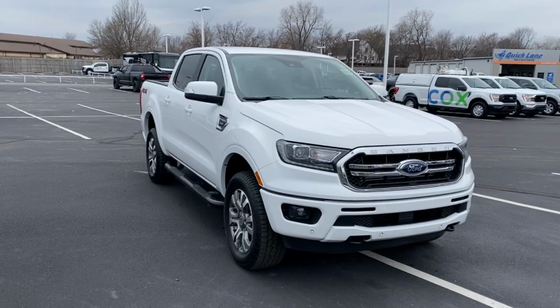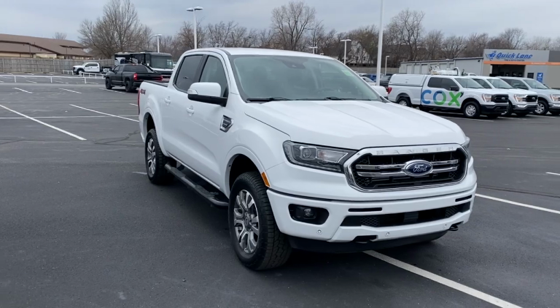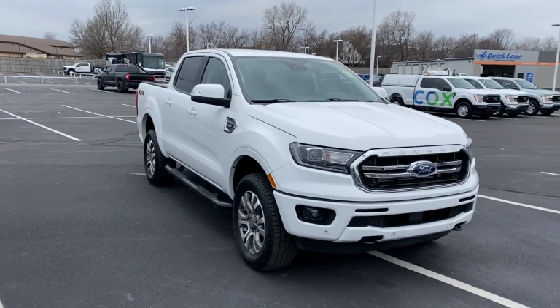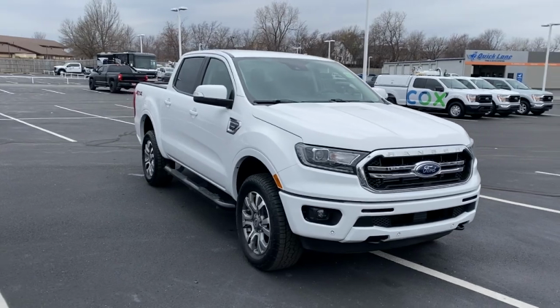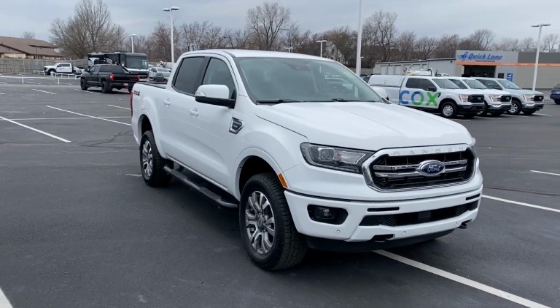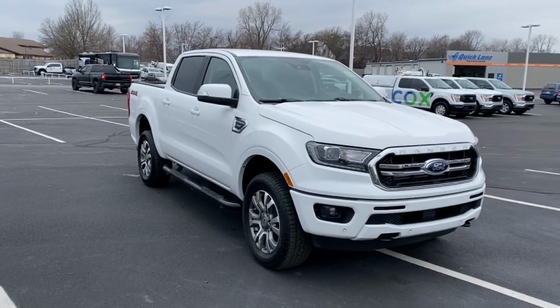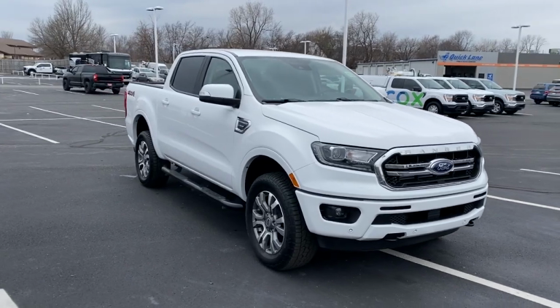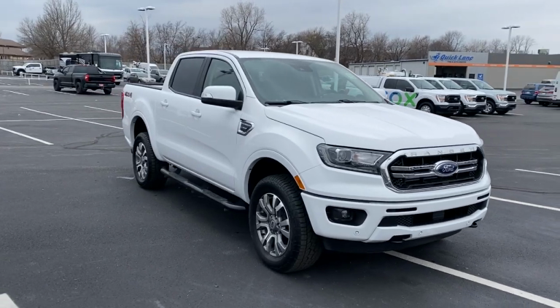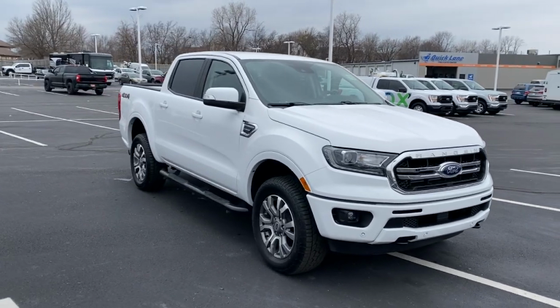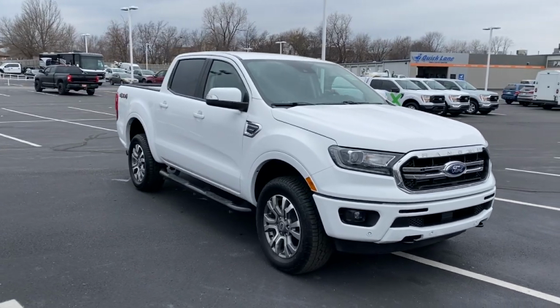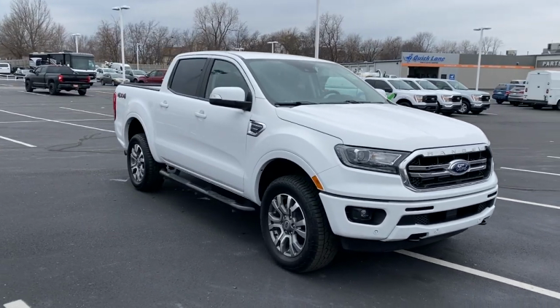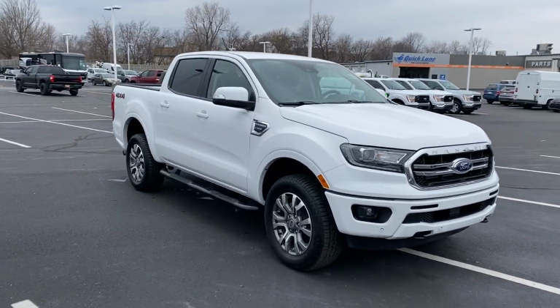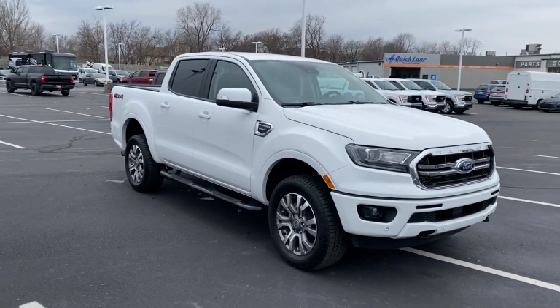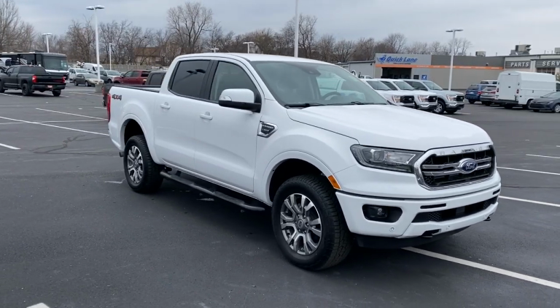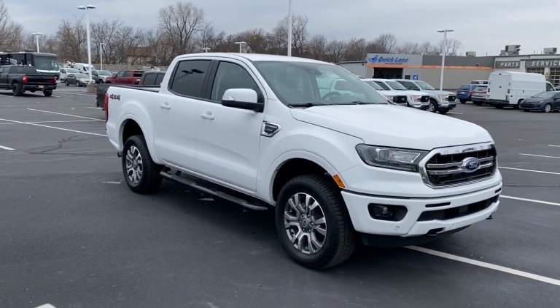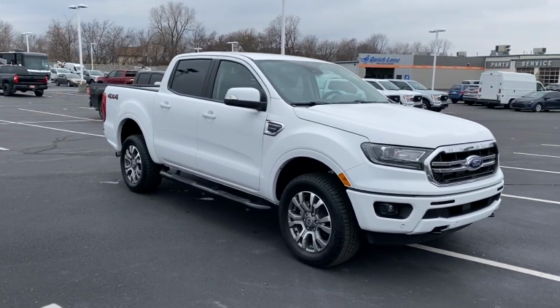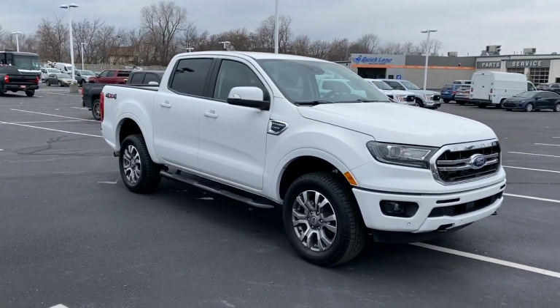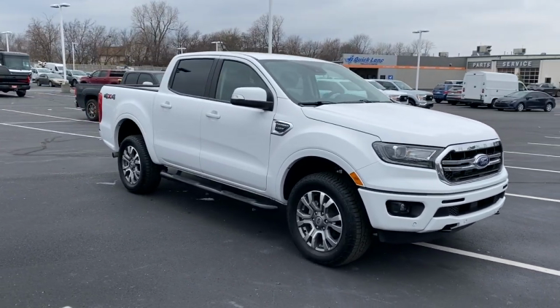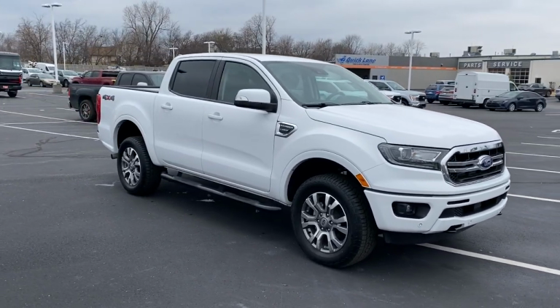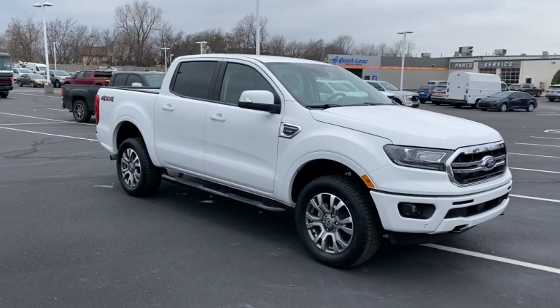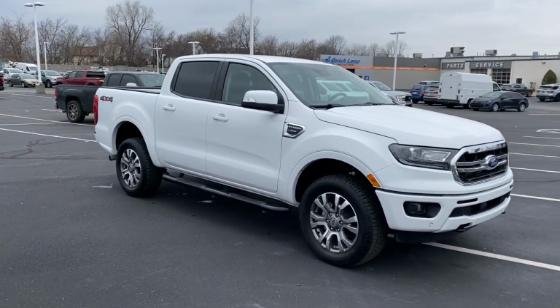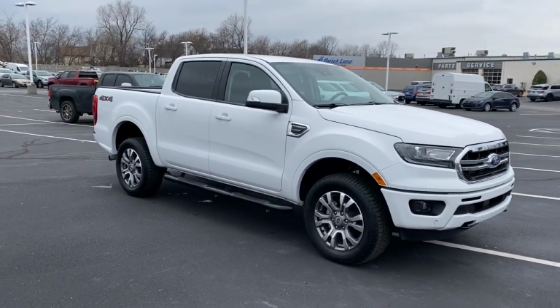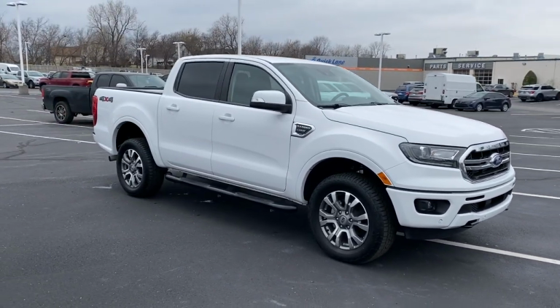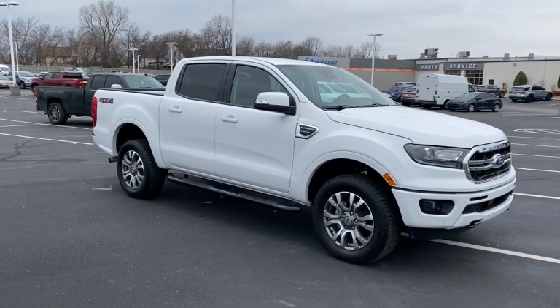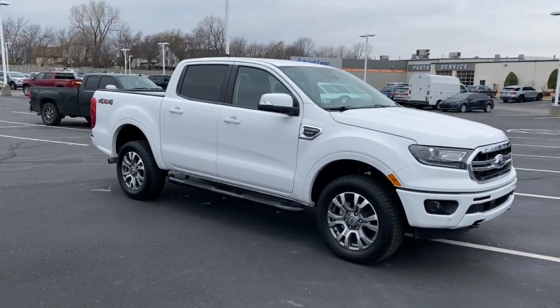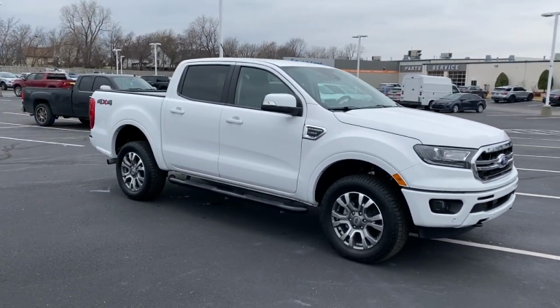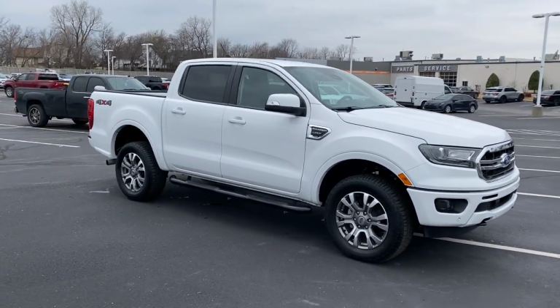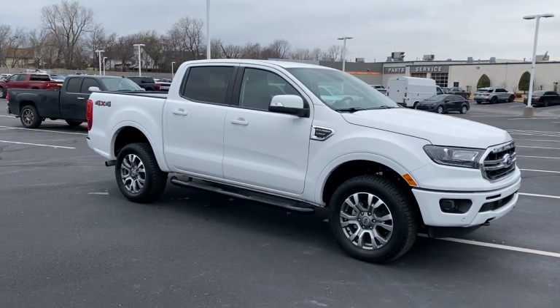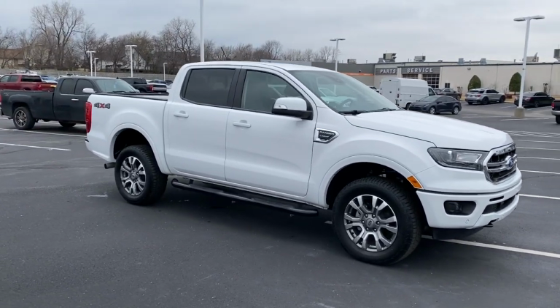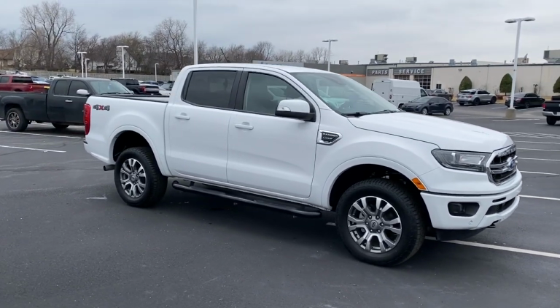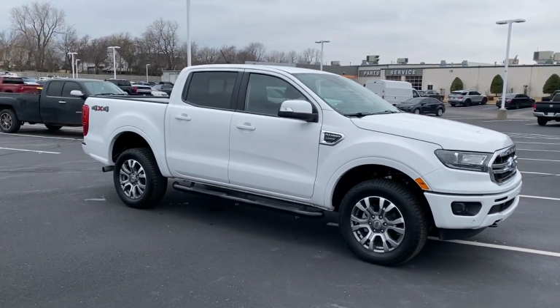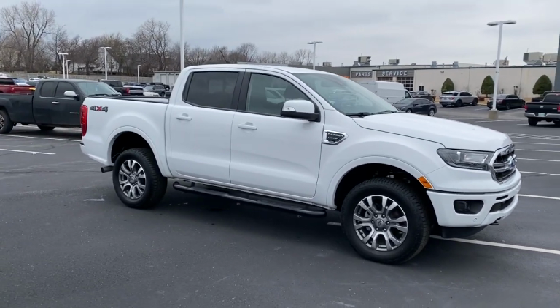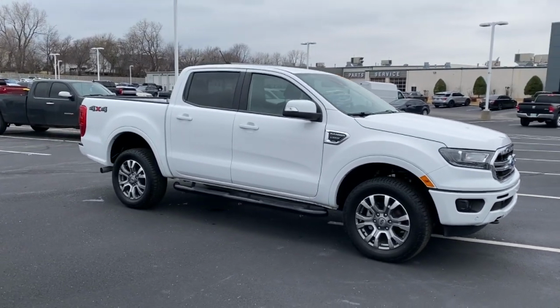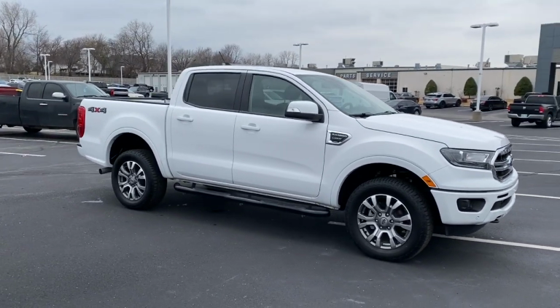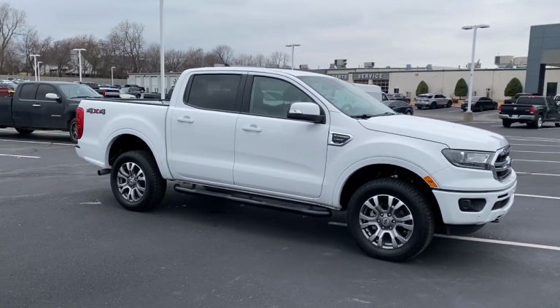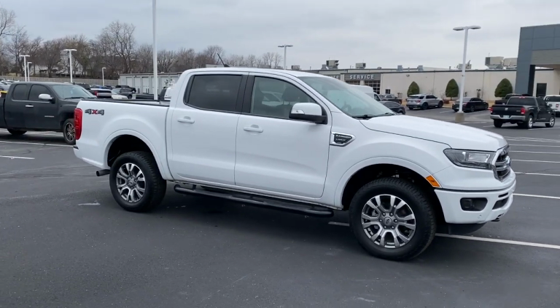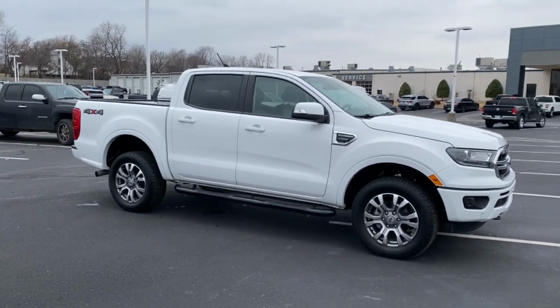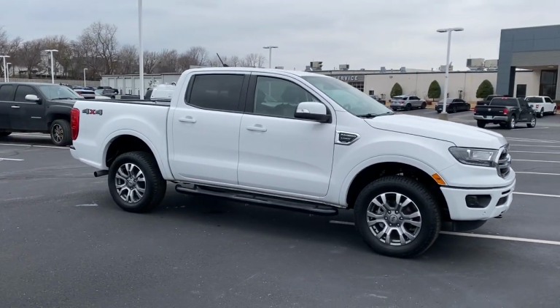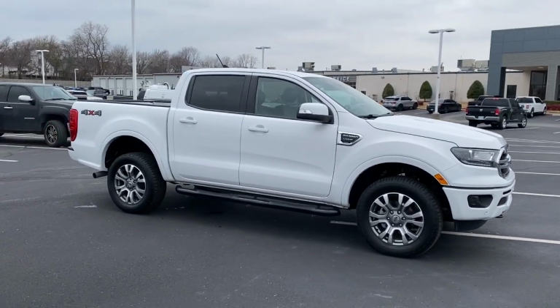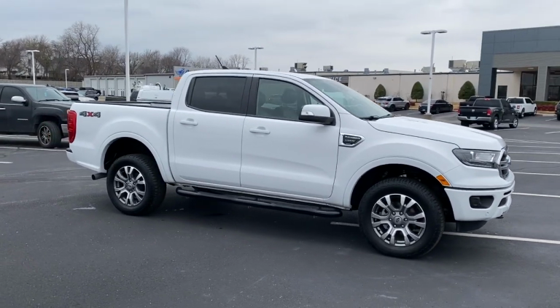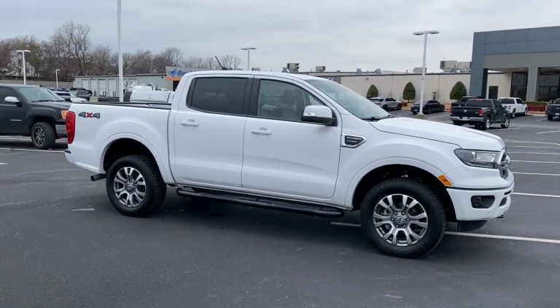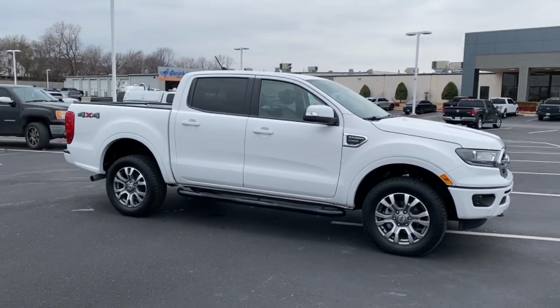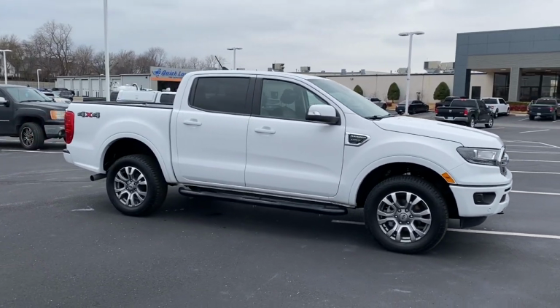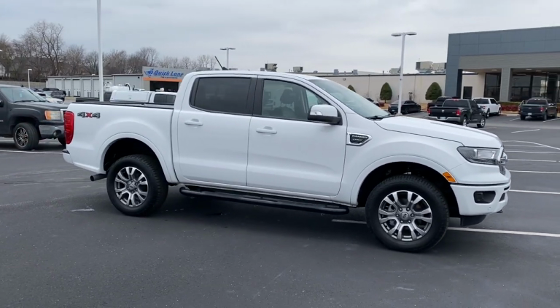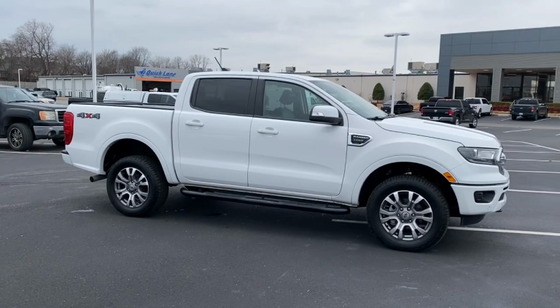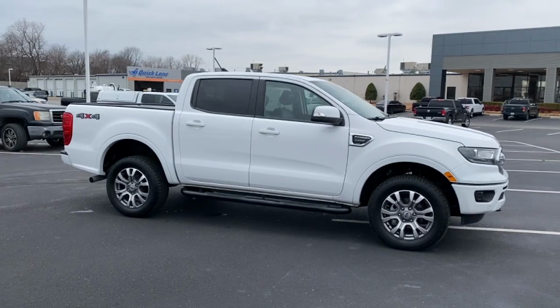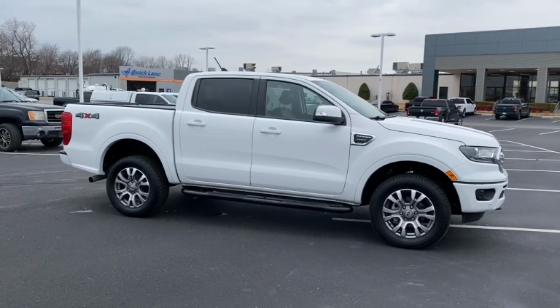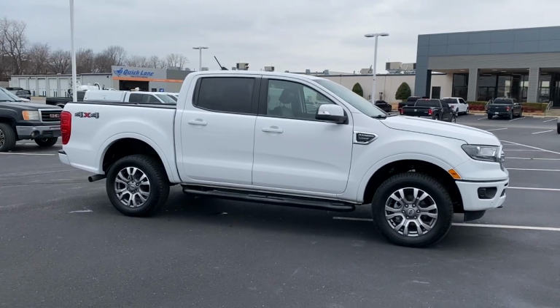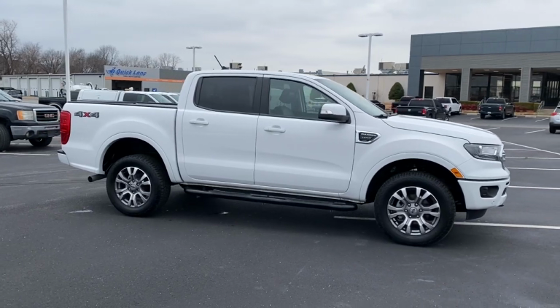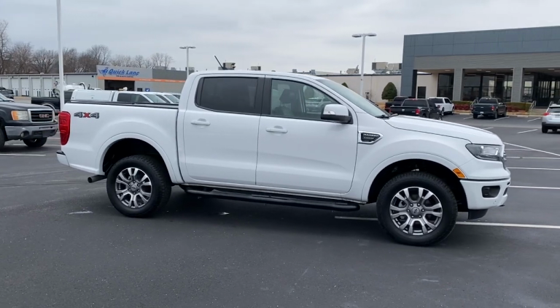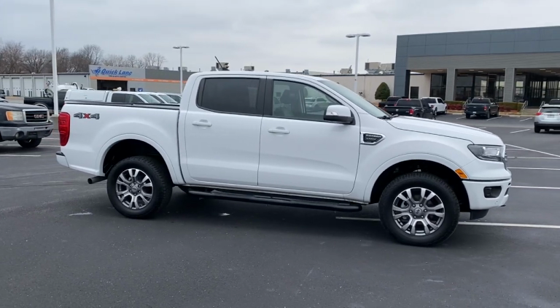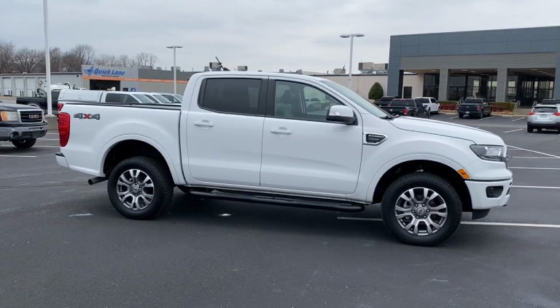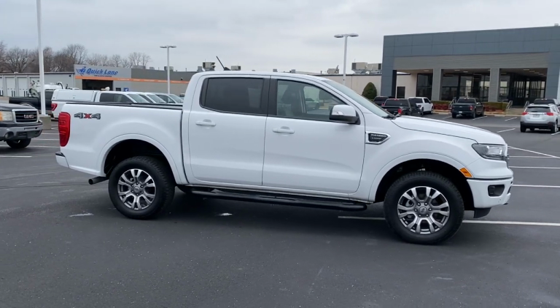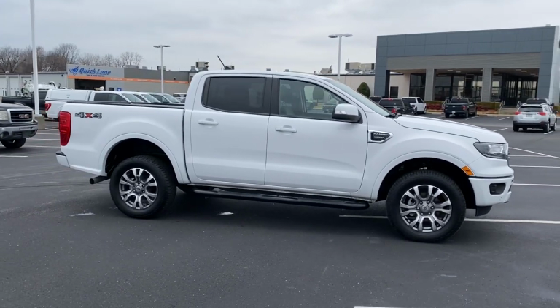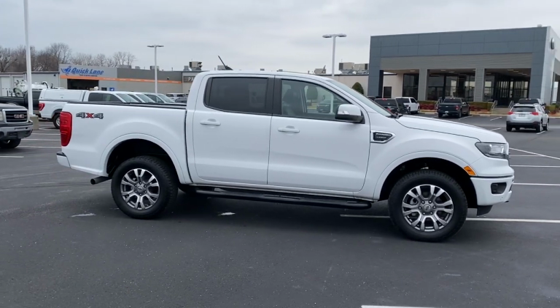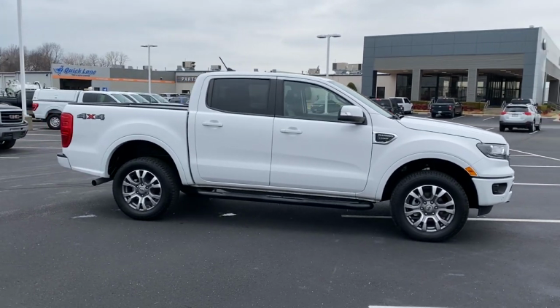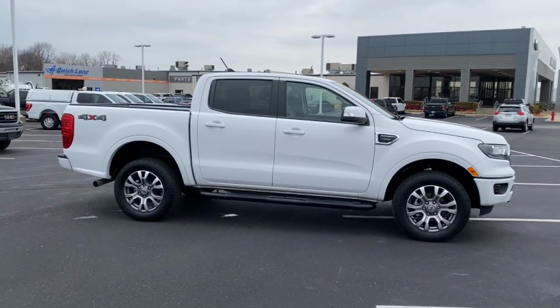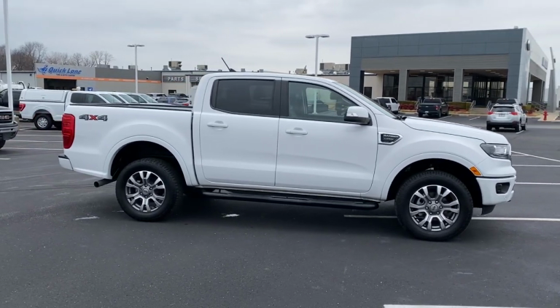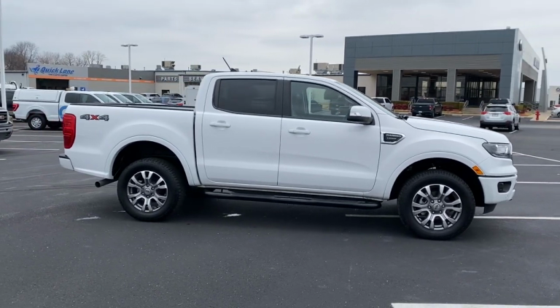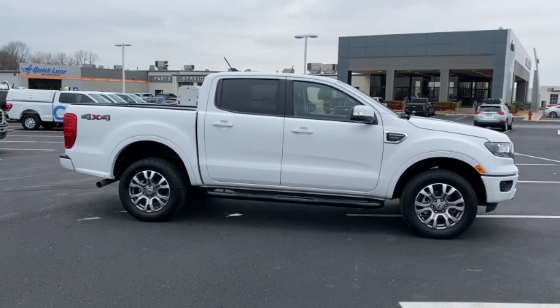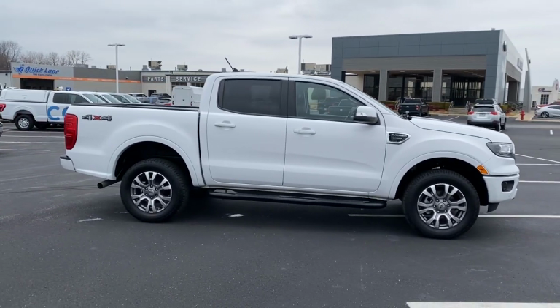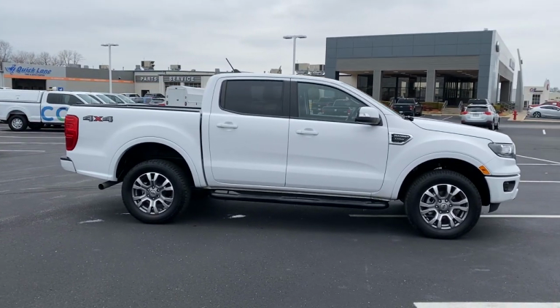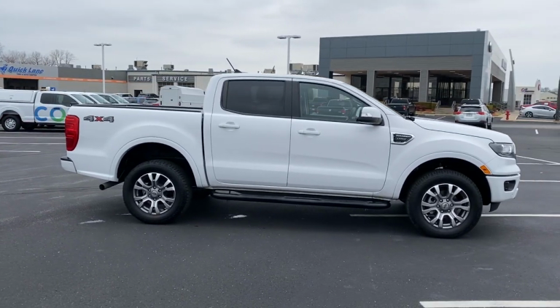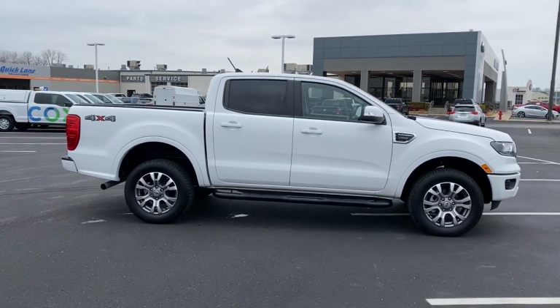Get serious about your outdoor lifestyle. Take a closer look at this Ranger, a mid-size pickup that's ready for work or adventure.